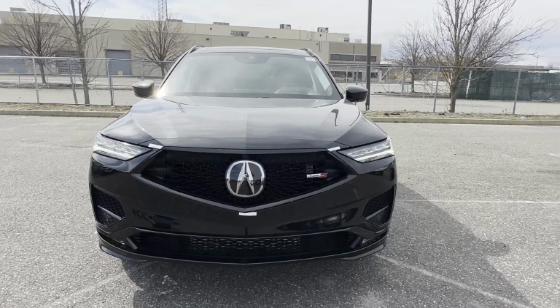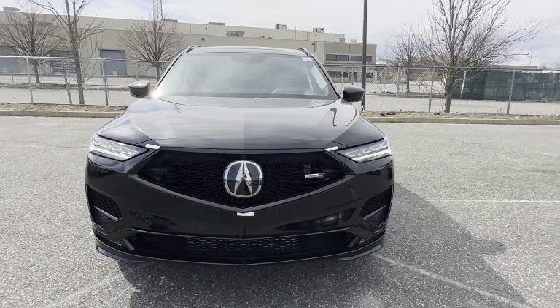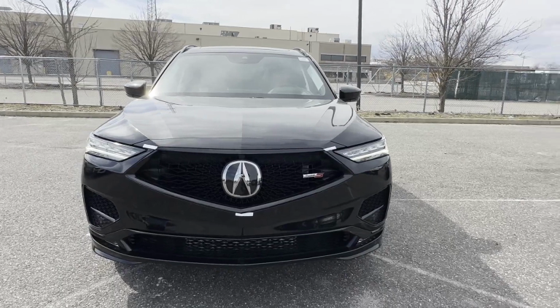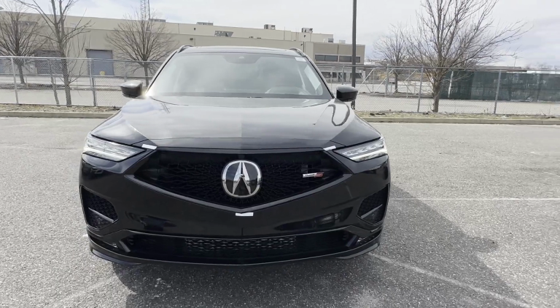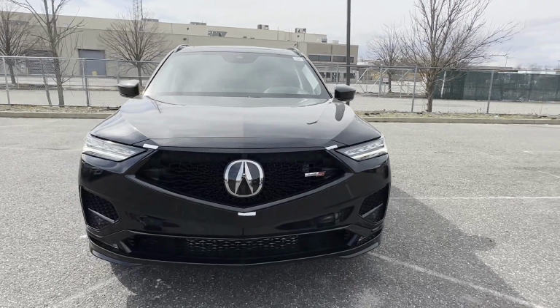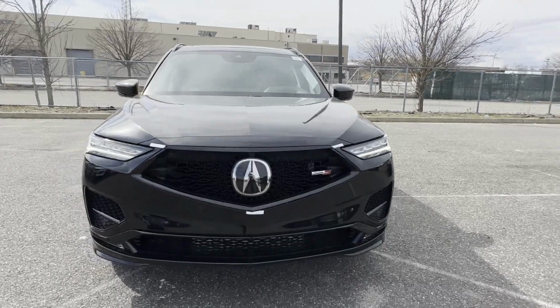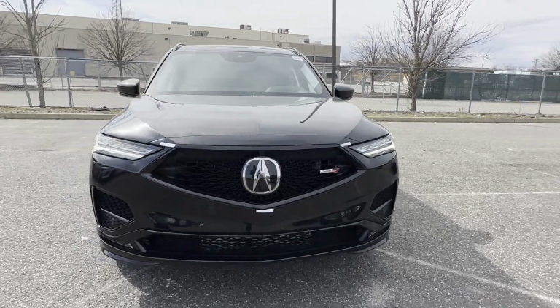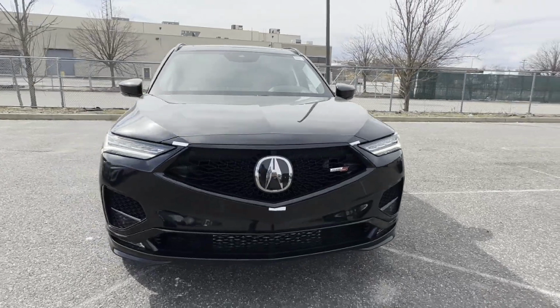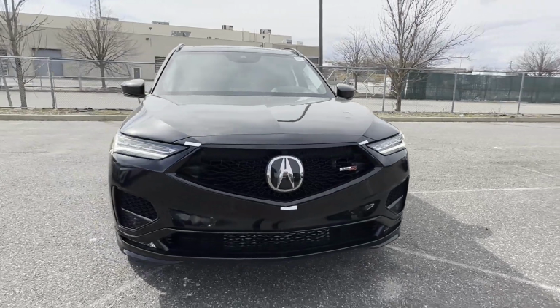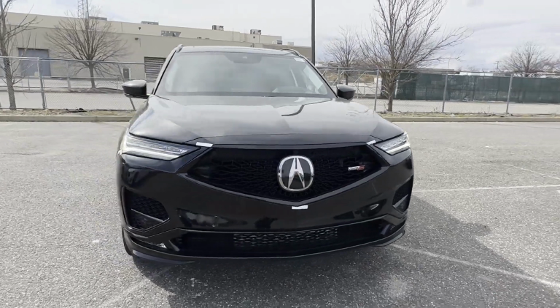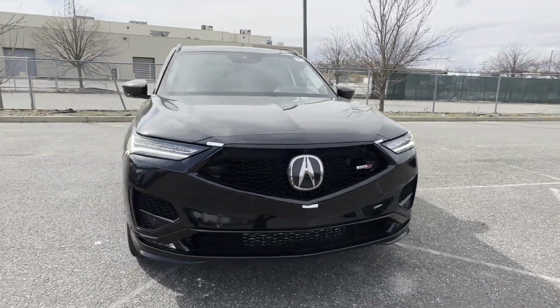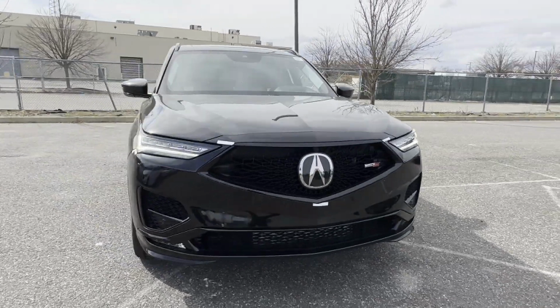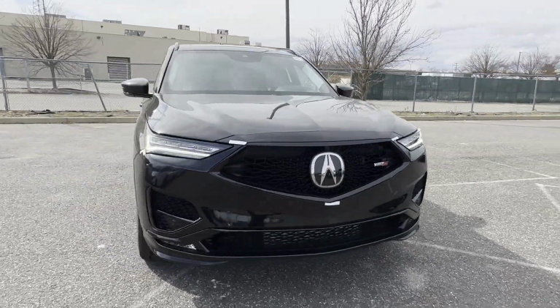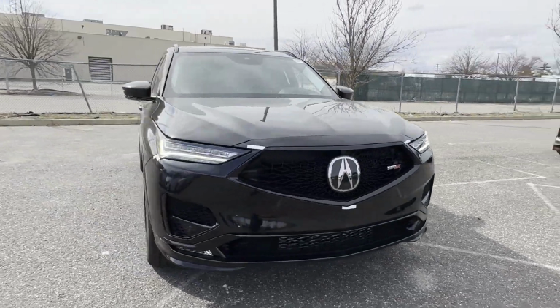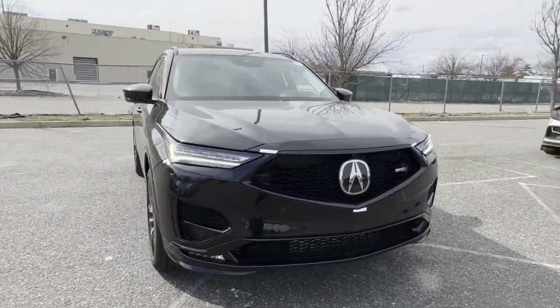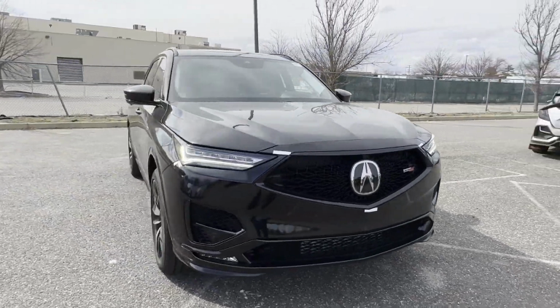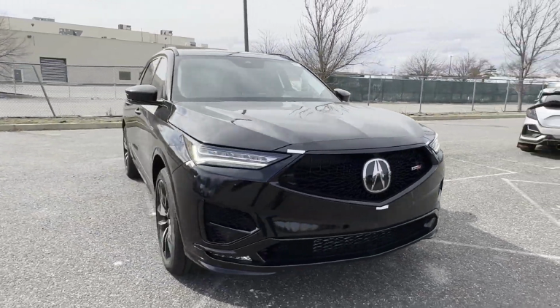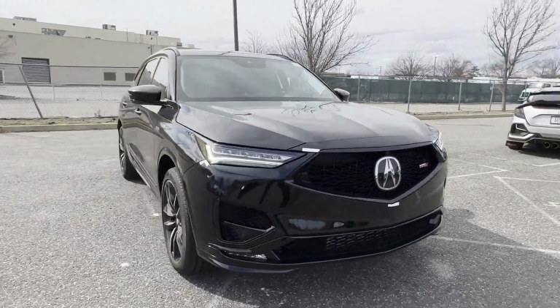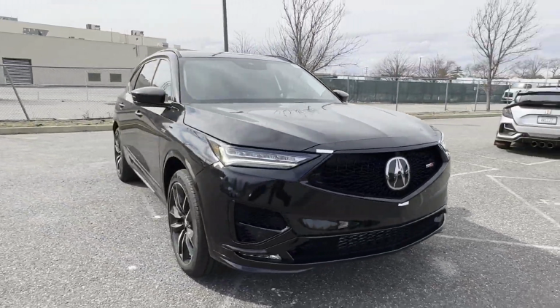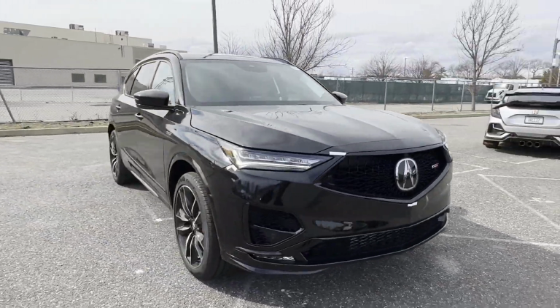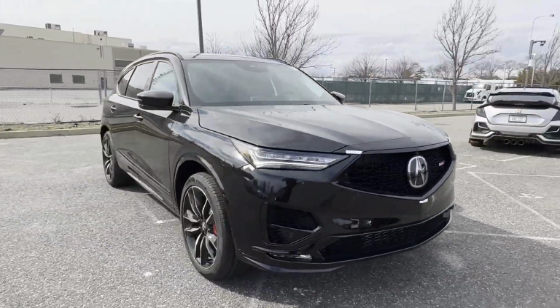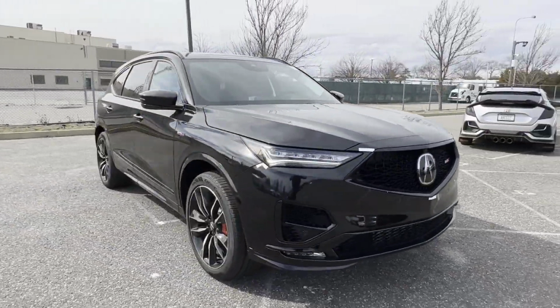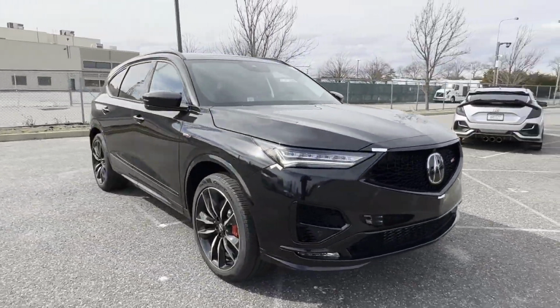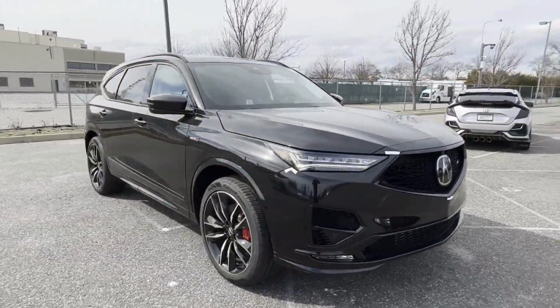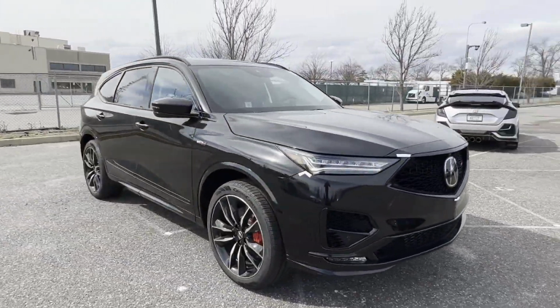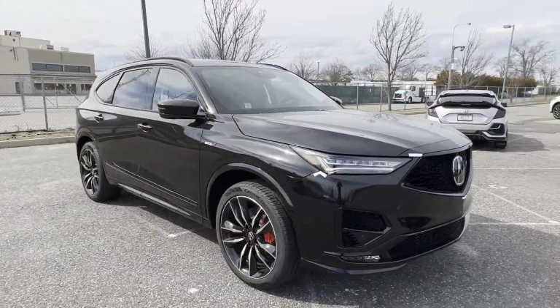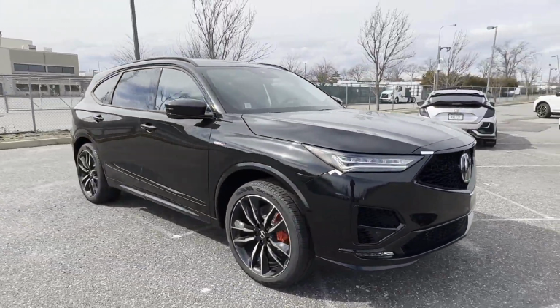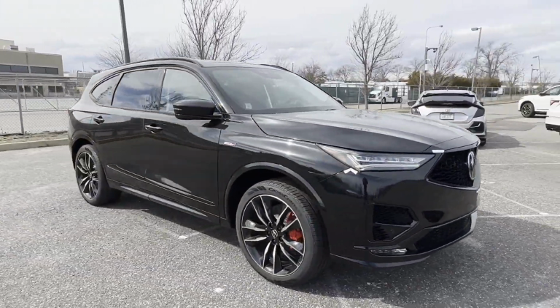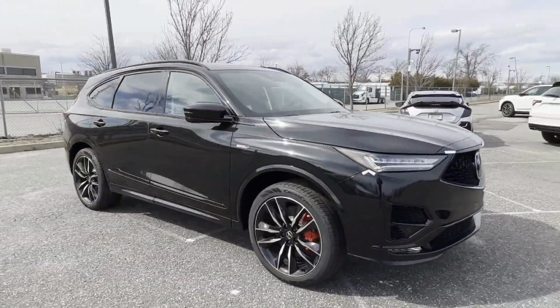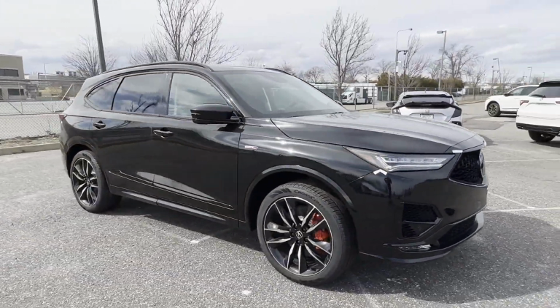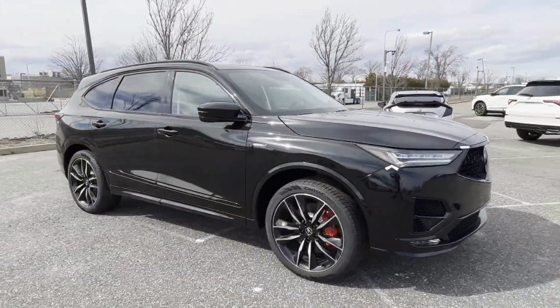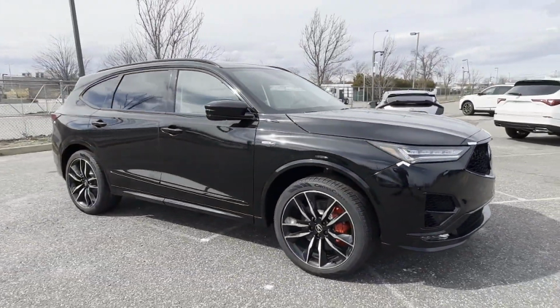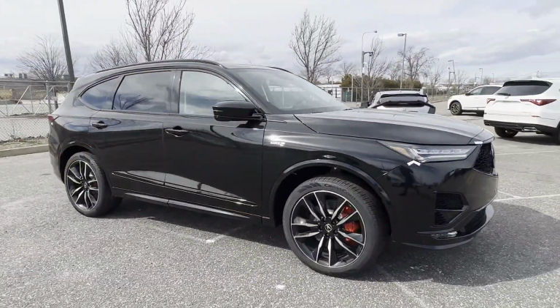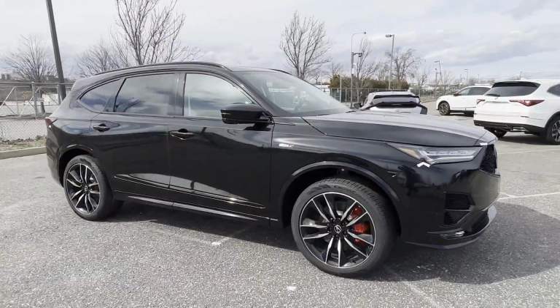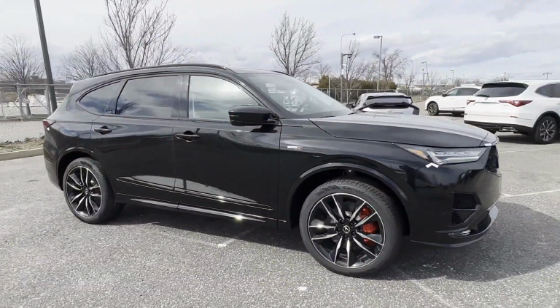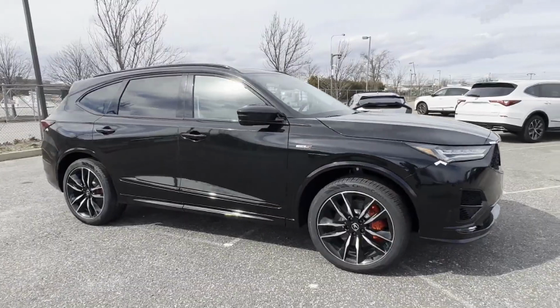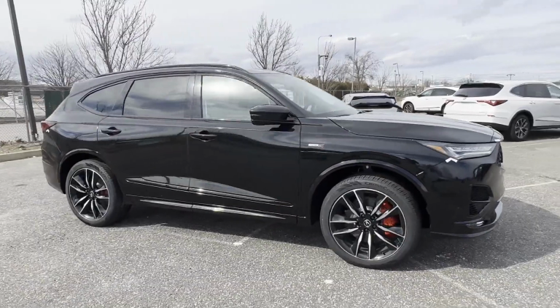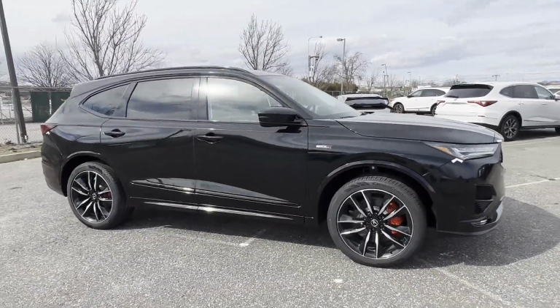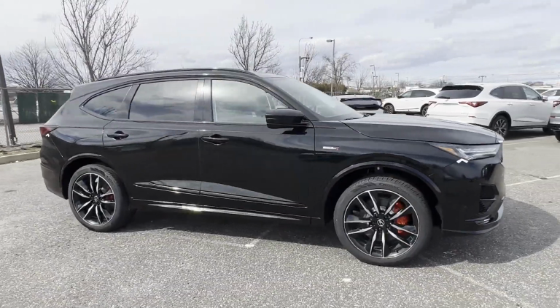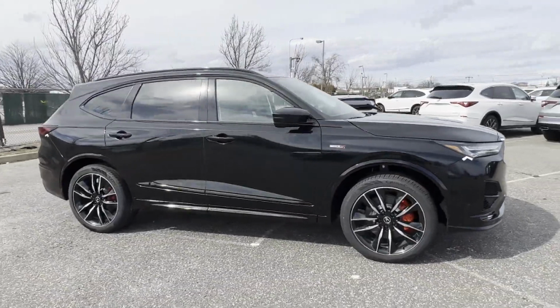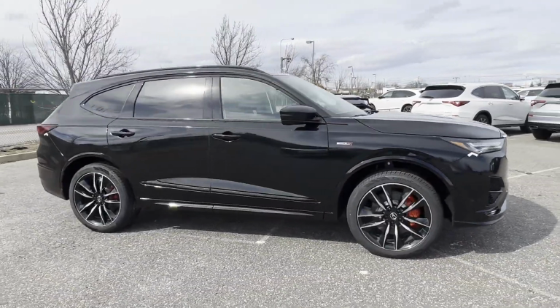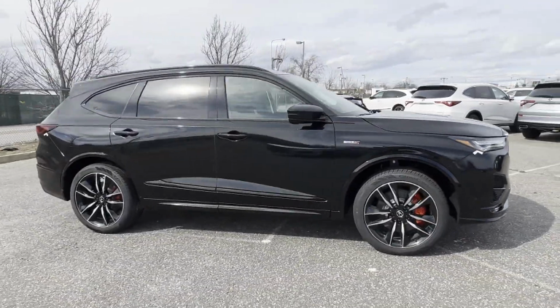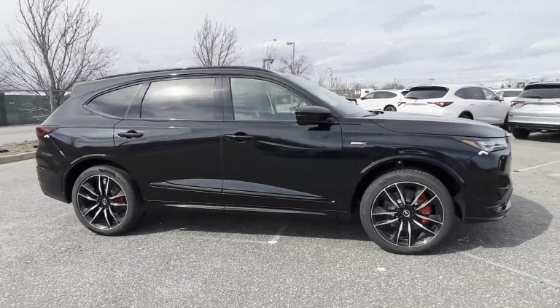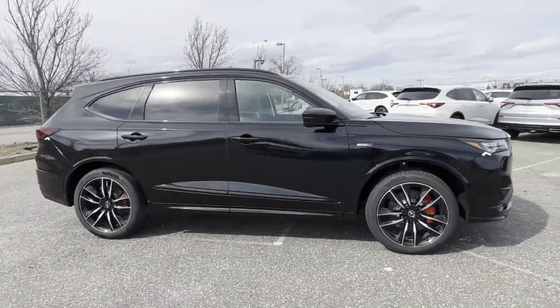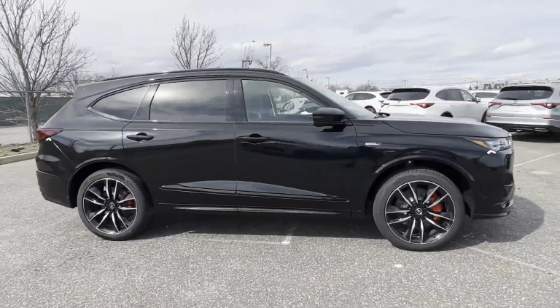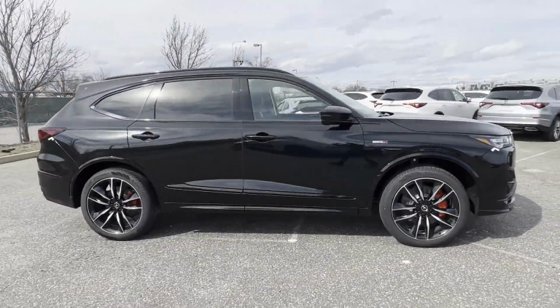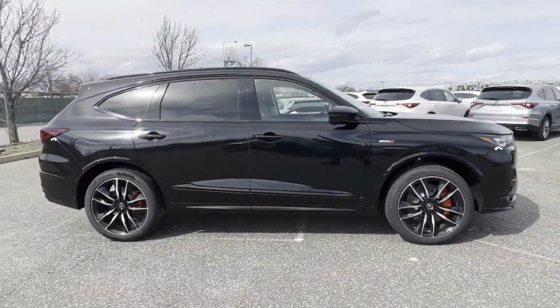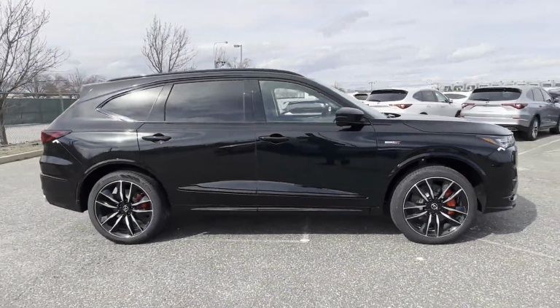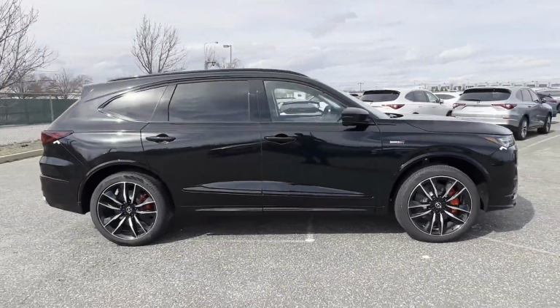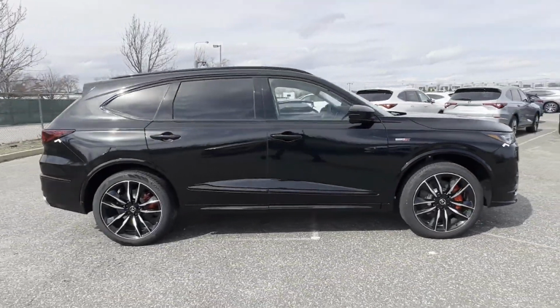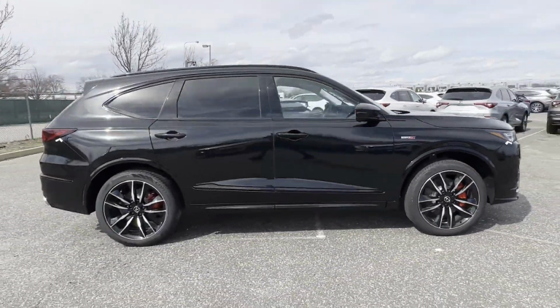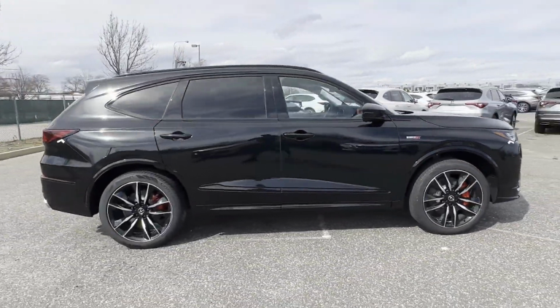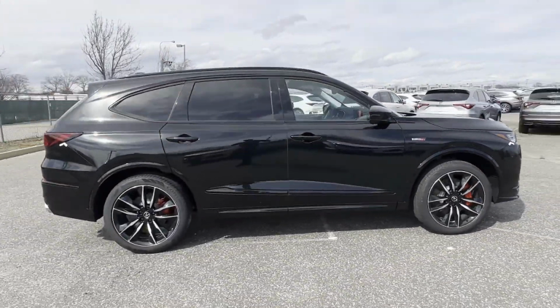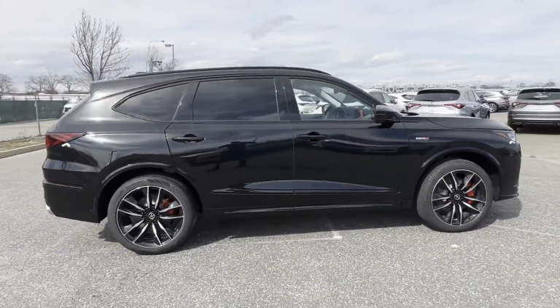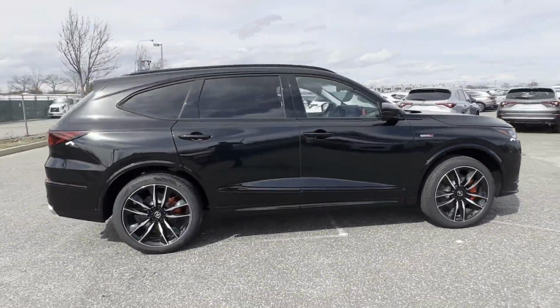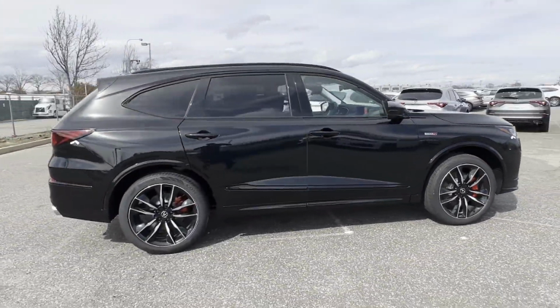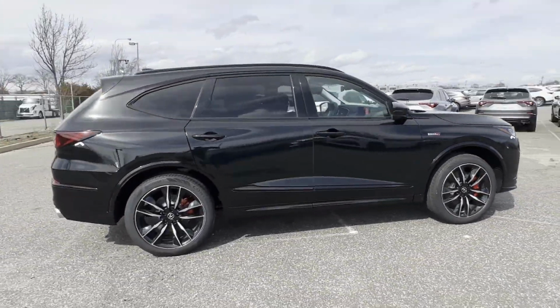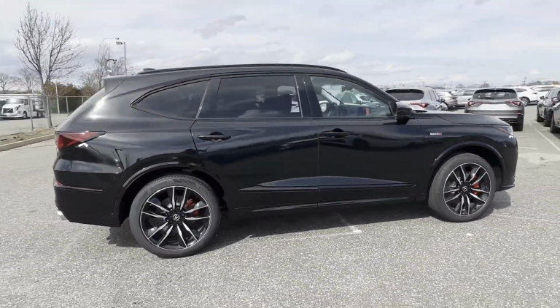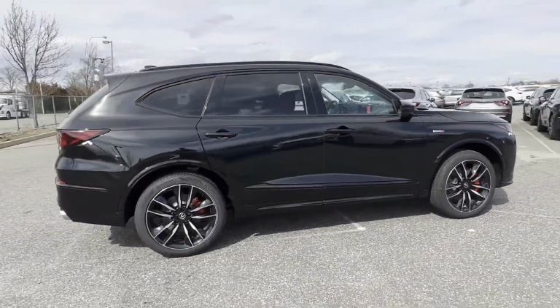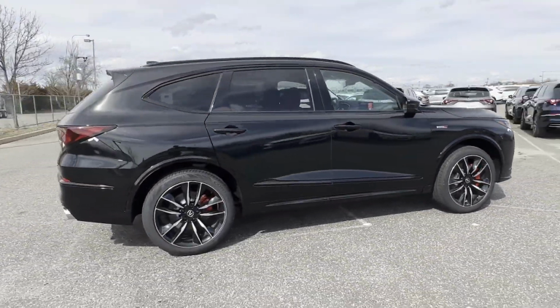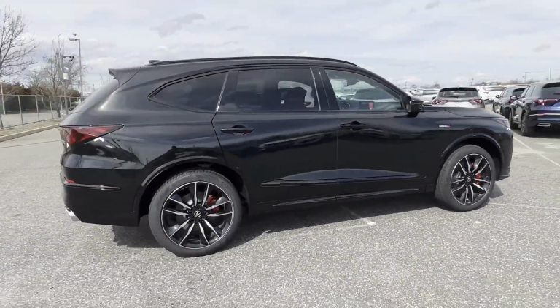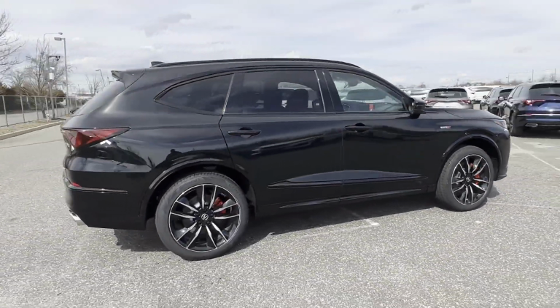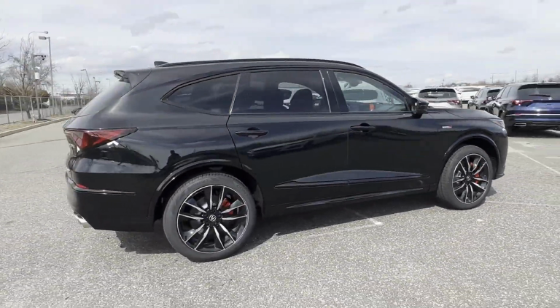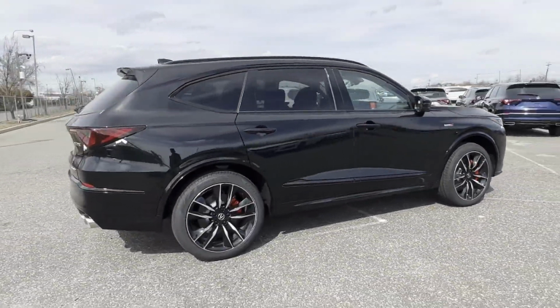2024 Acura MDX. This SUV offers space as well as power and performance.